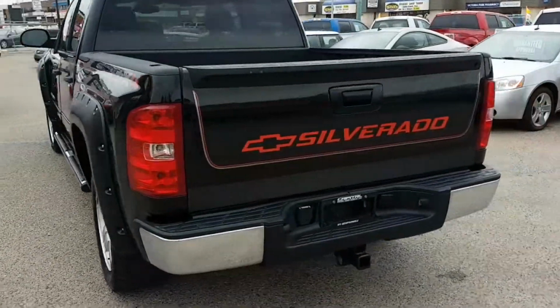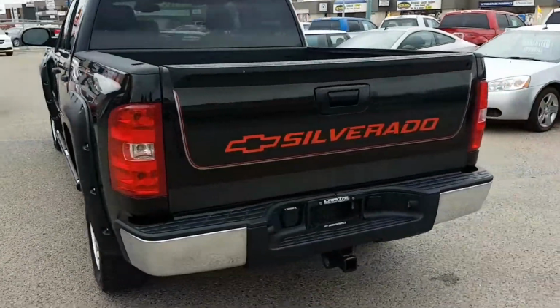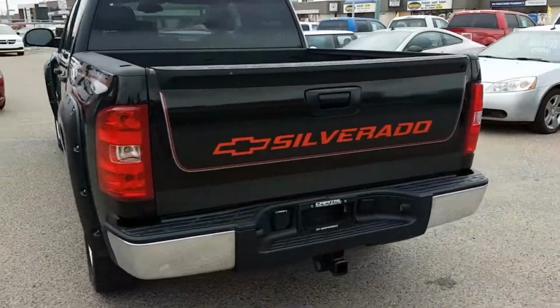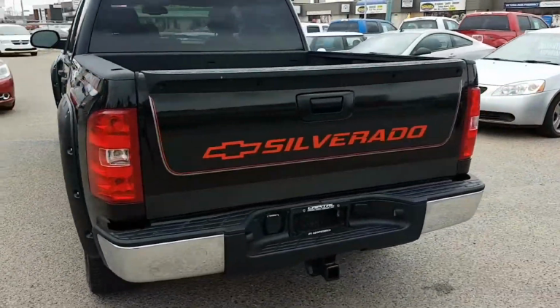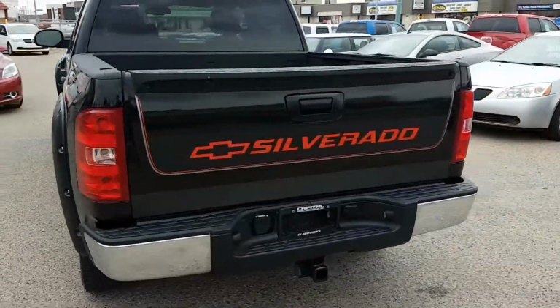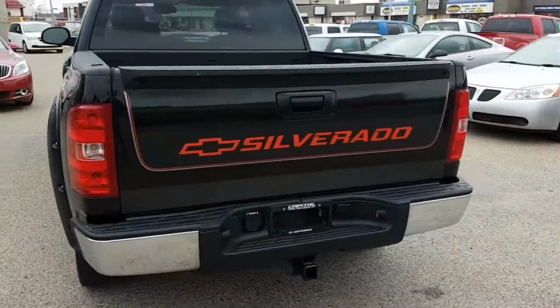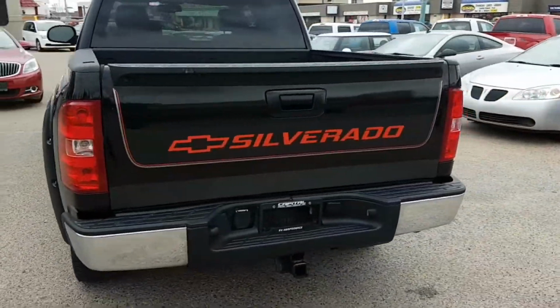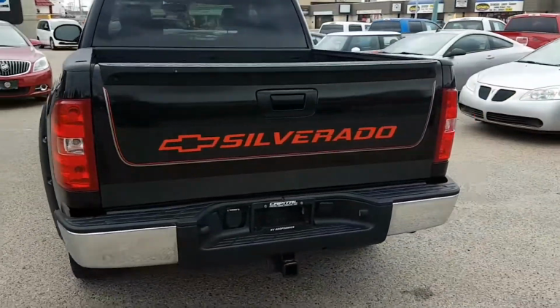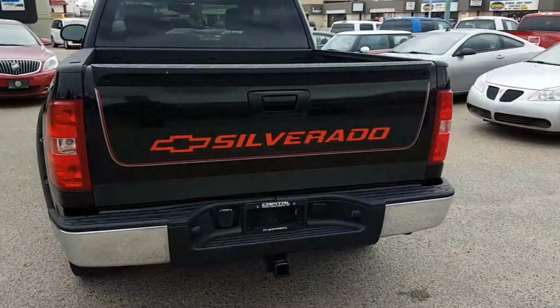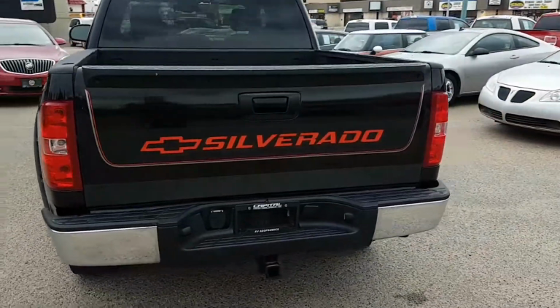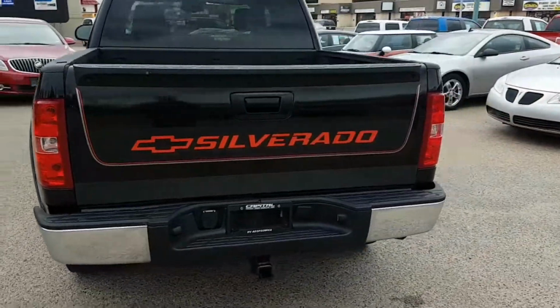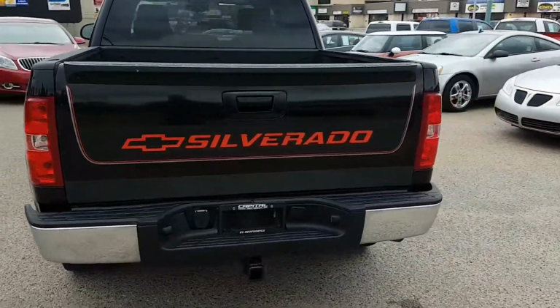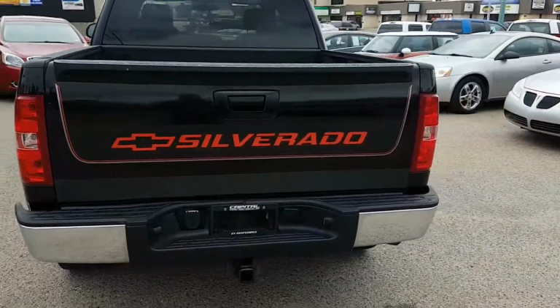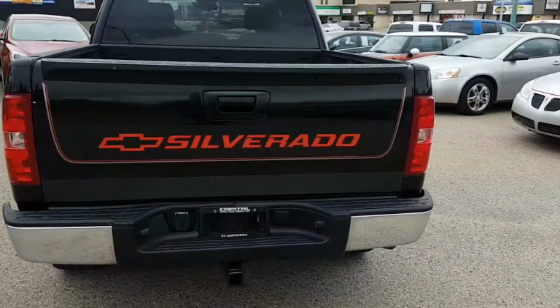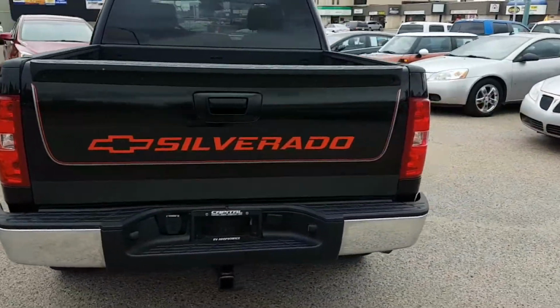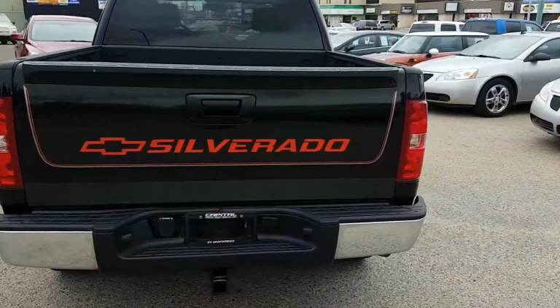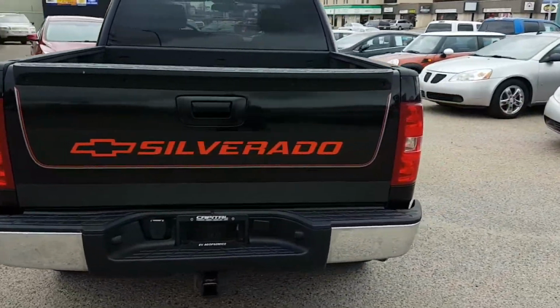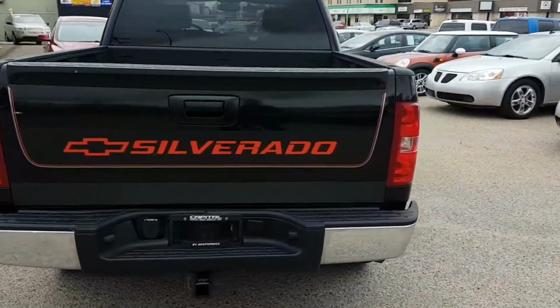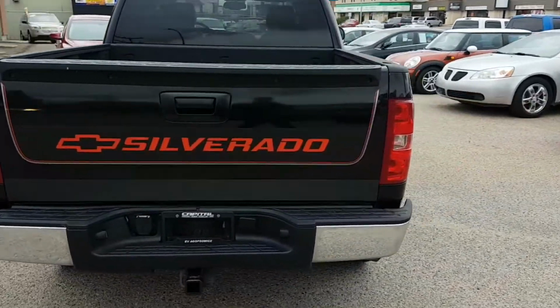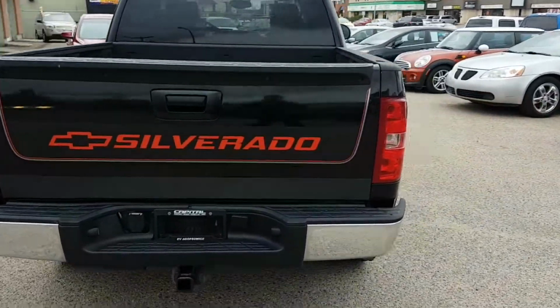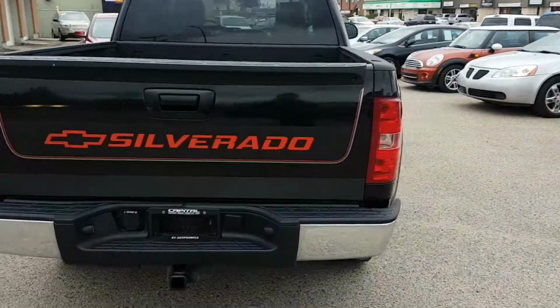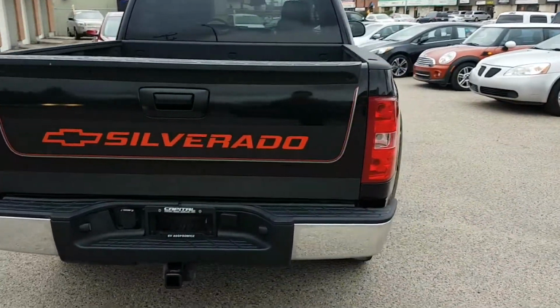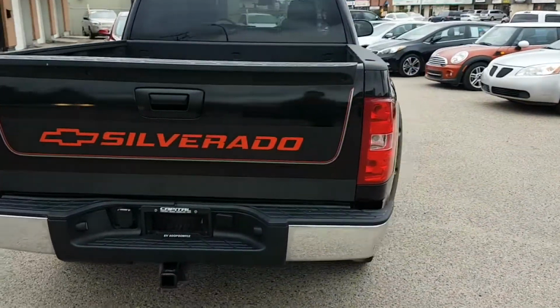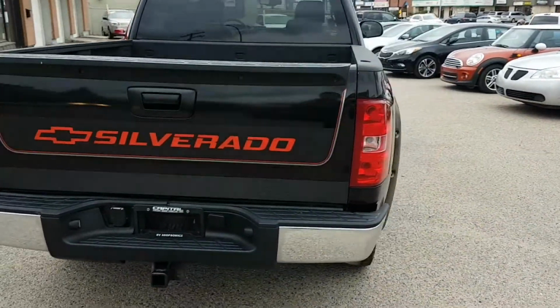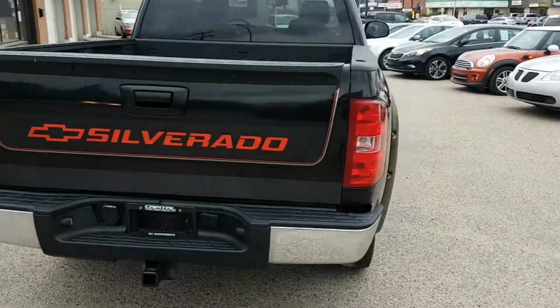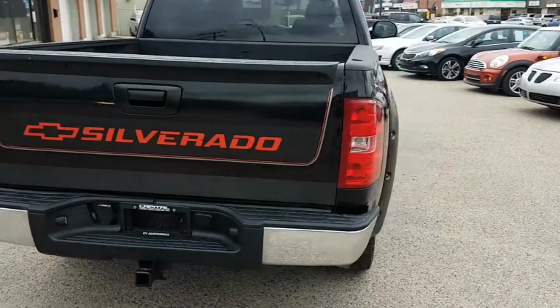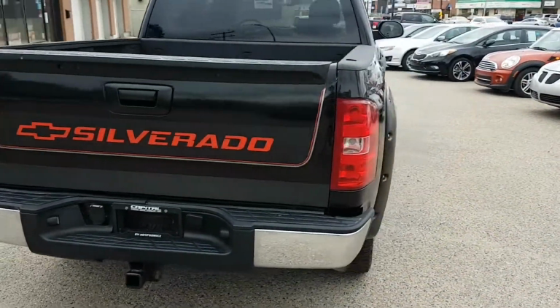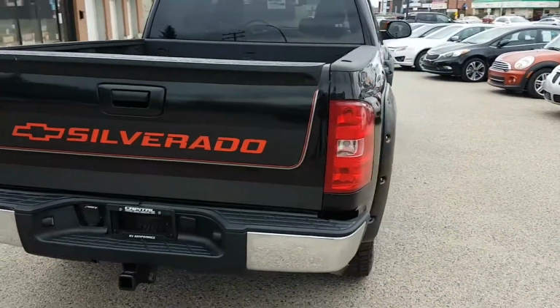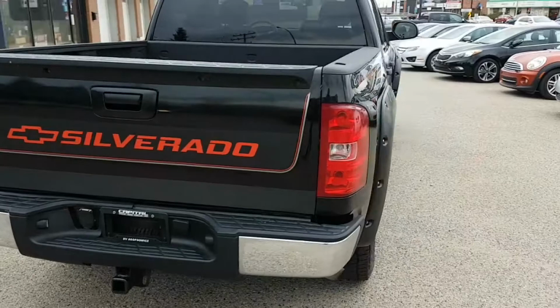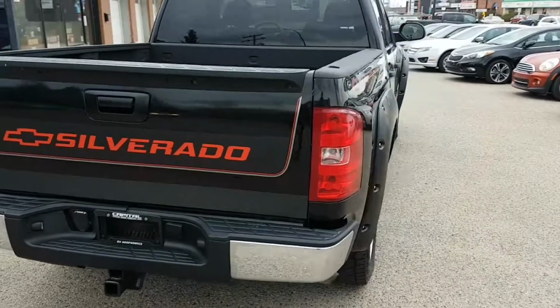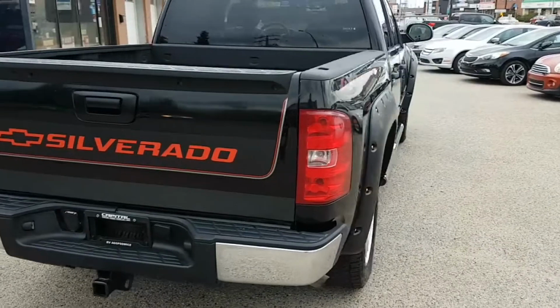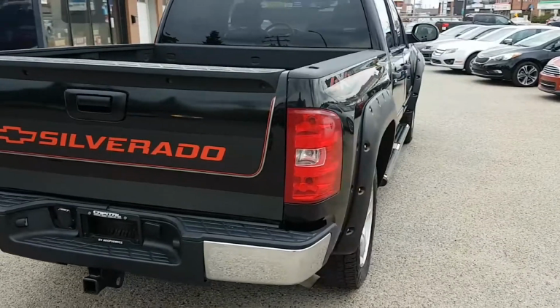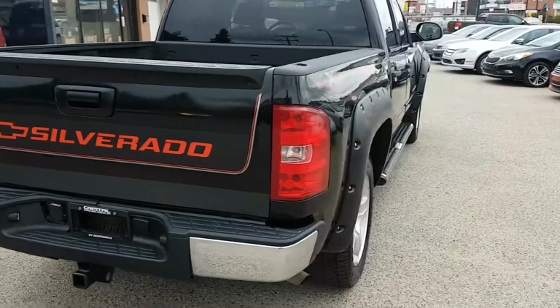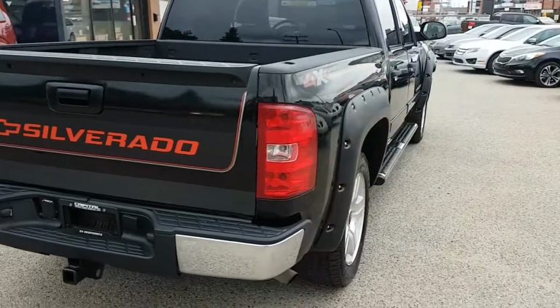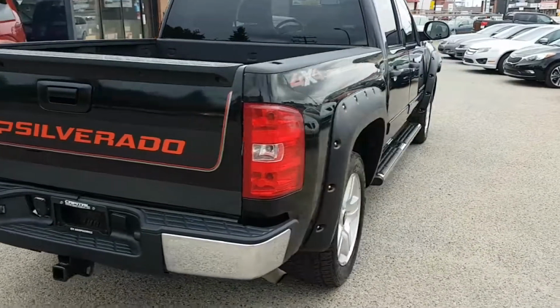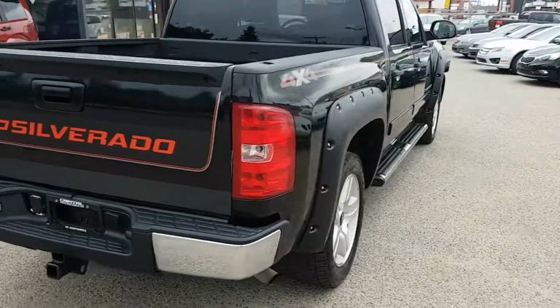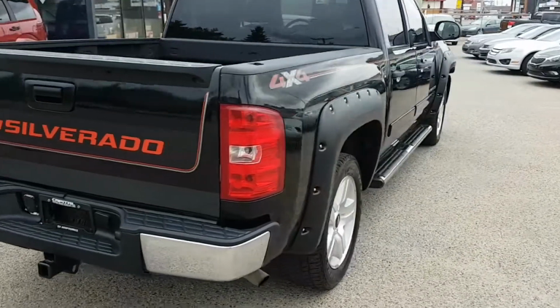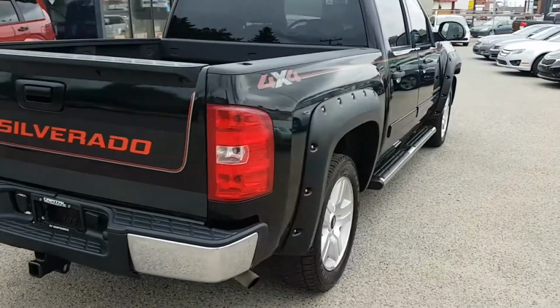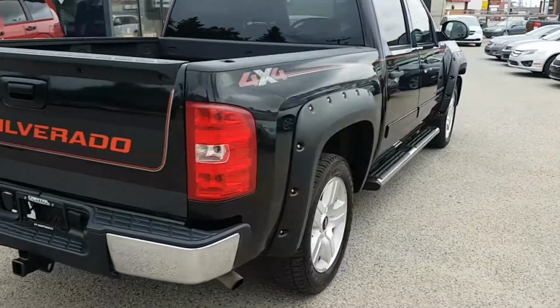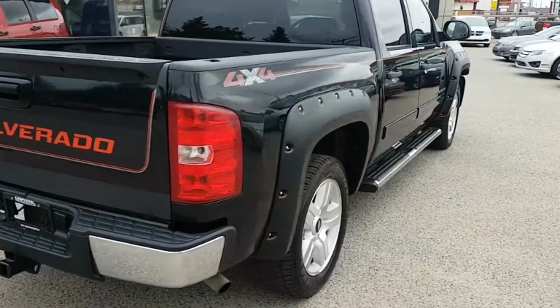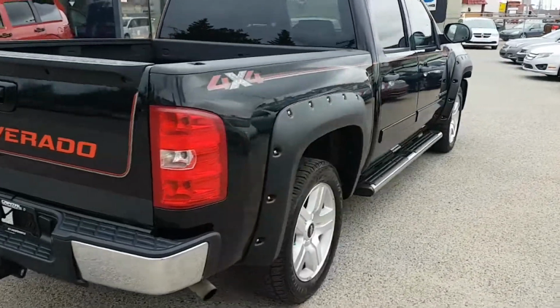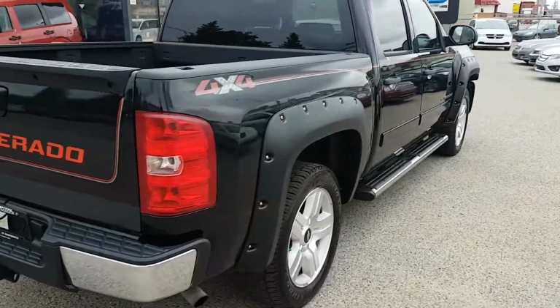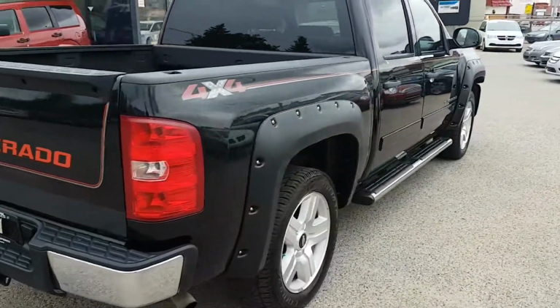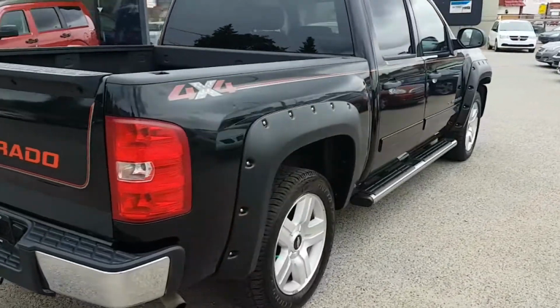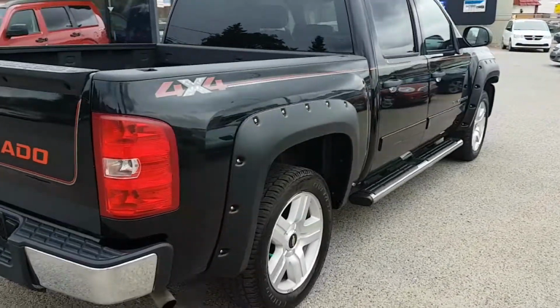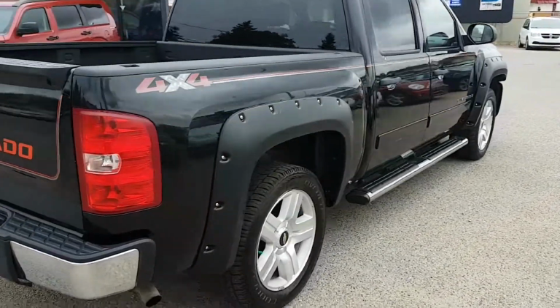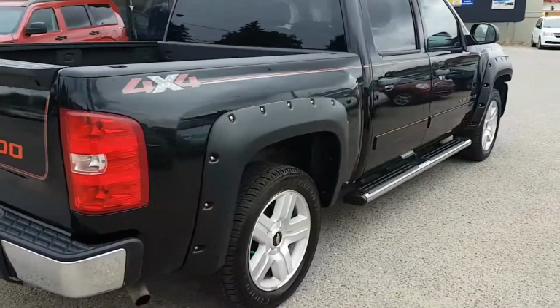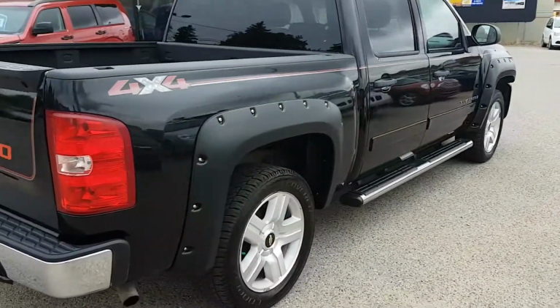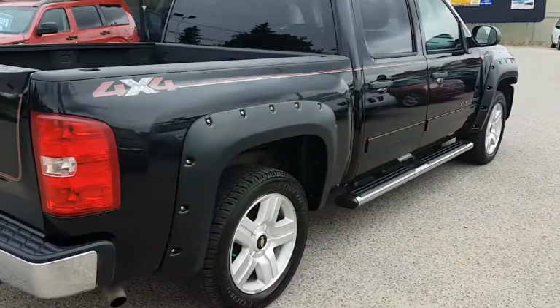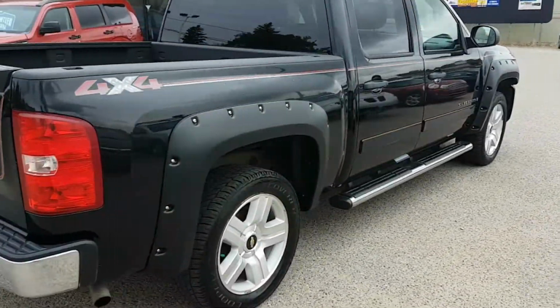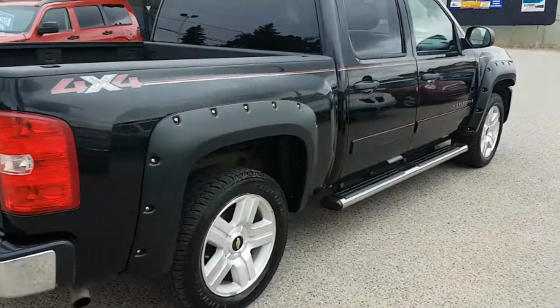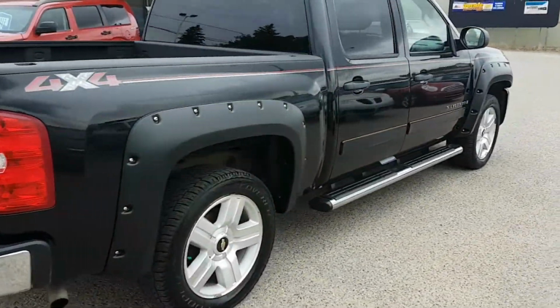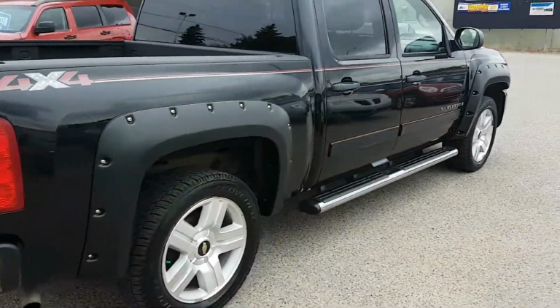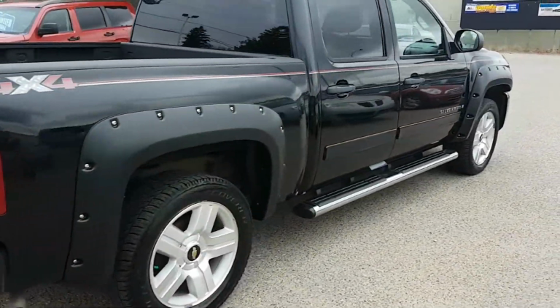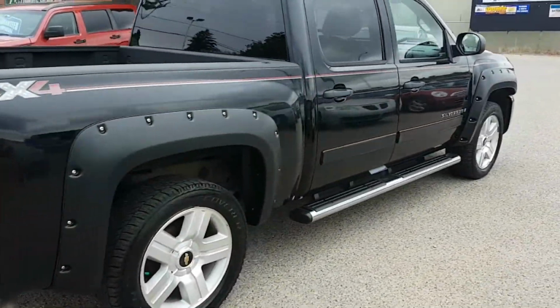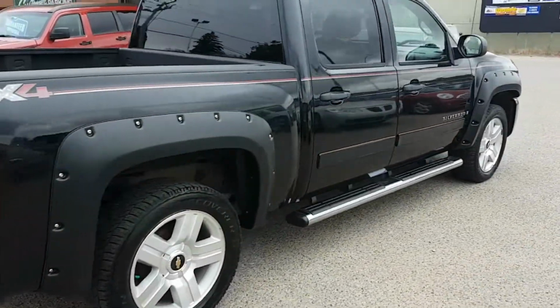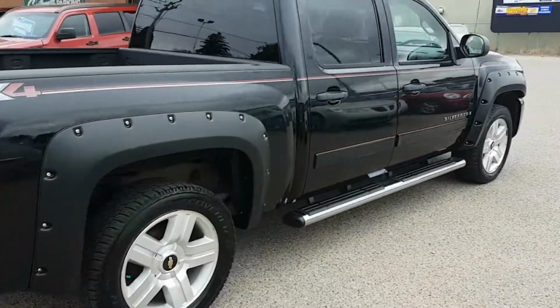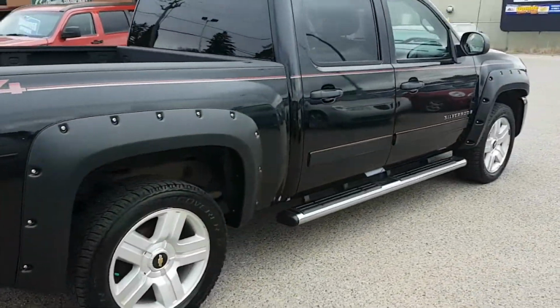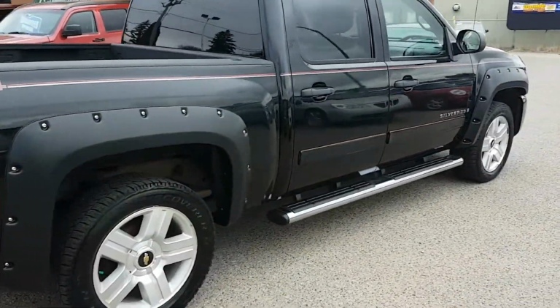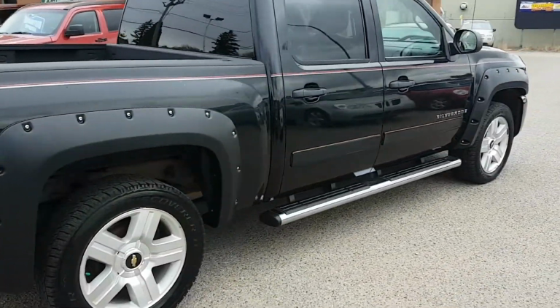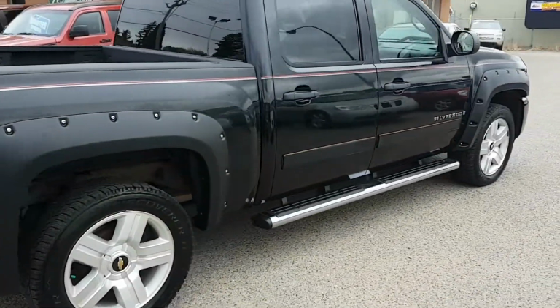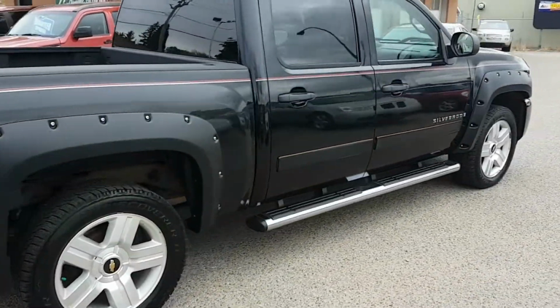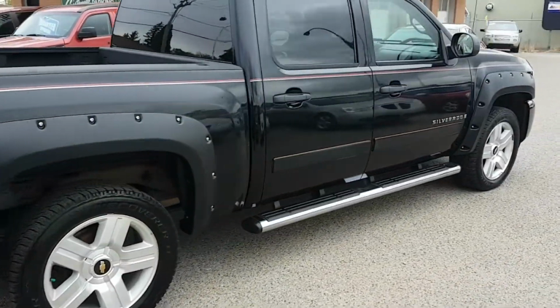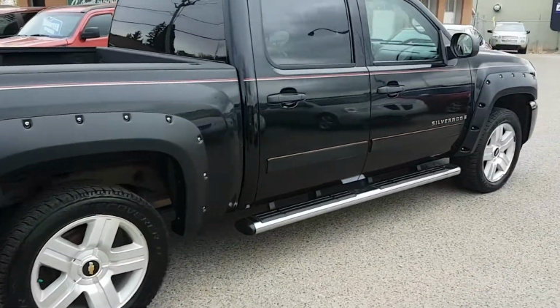It is powered by a 5.3 liter V8 engine, produces 315 horsepower and 338 pounds of torque.